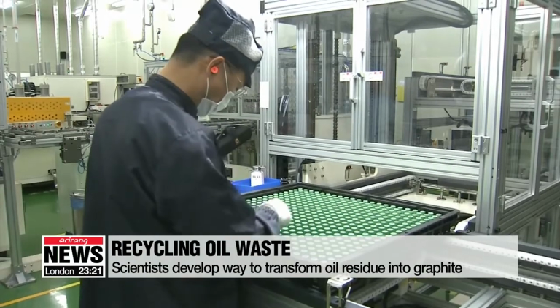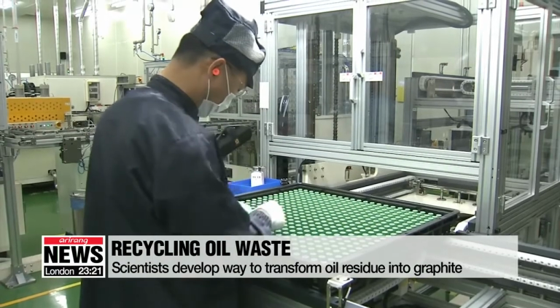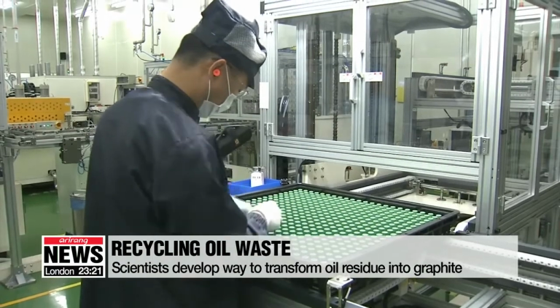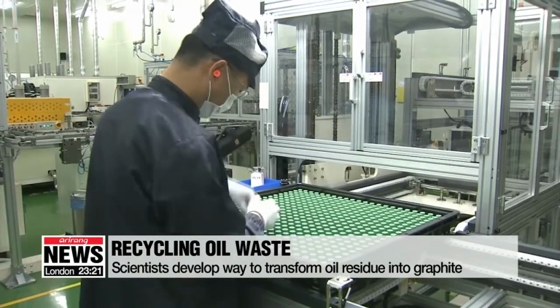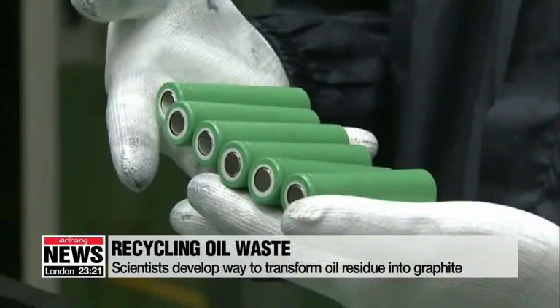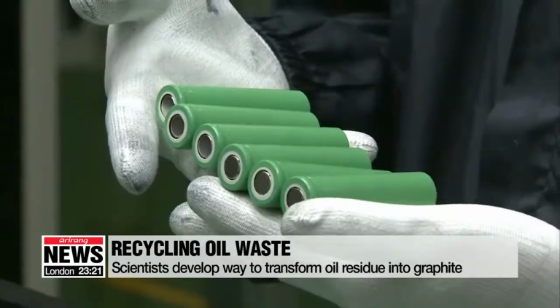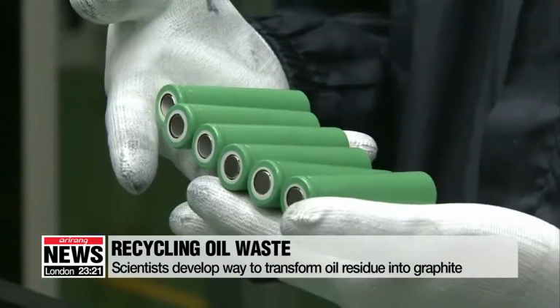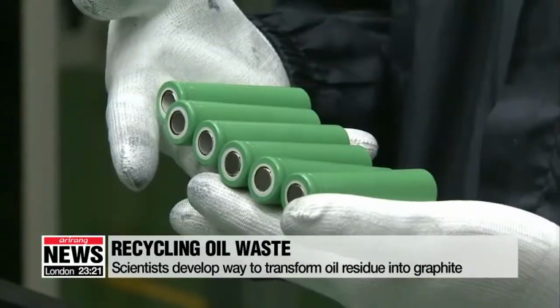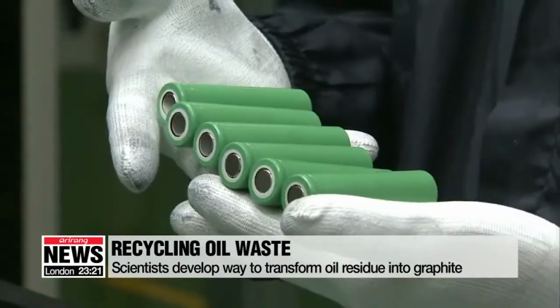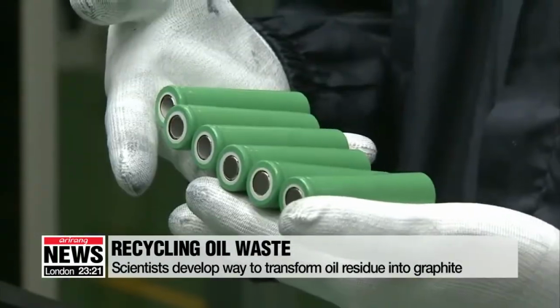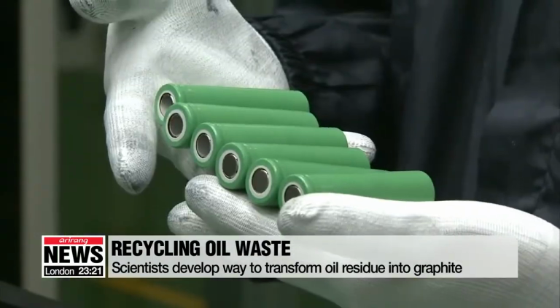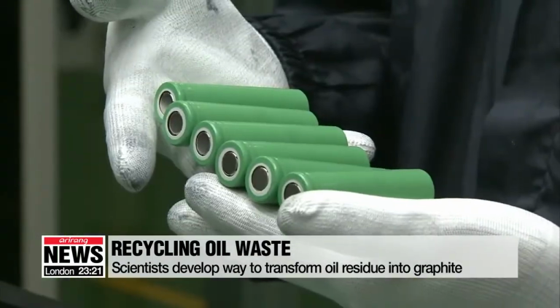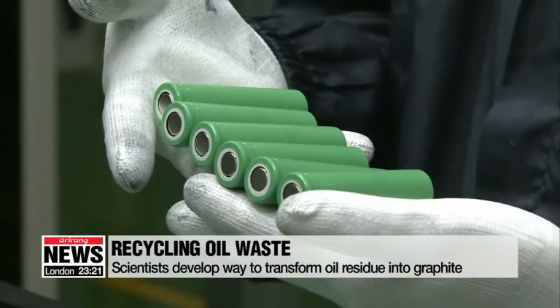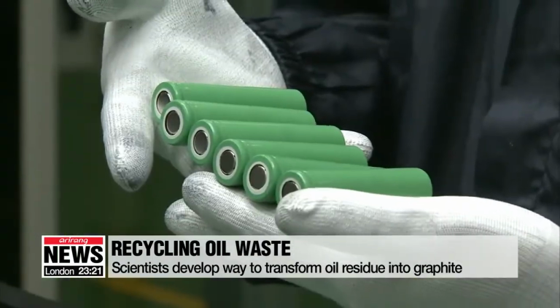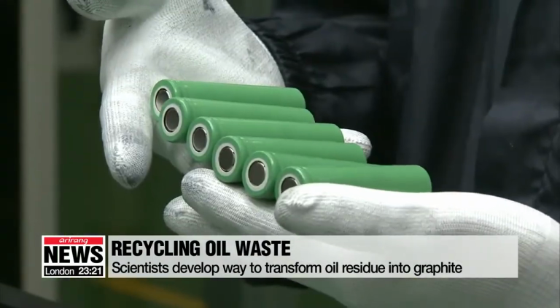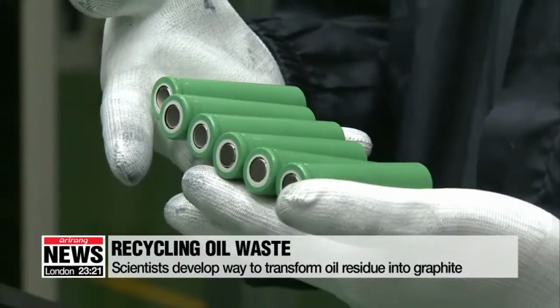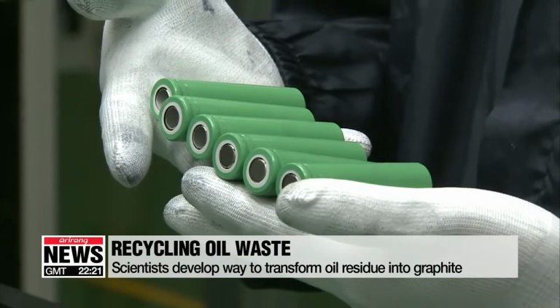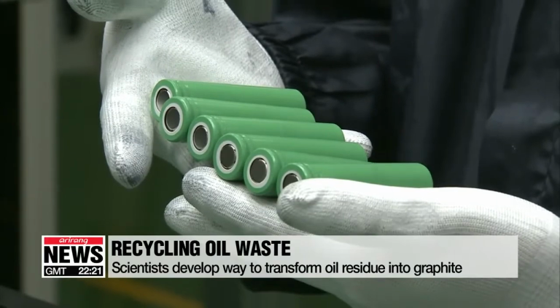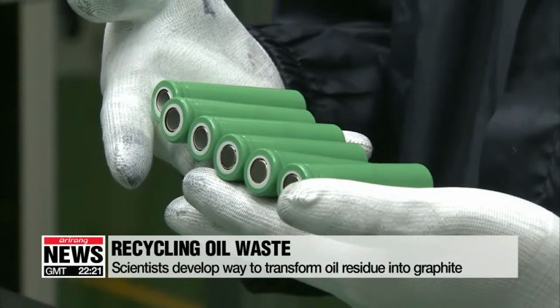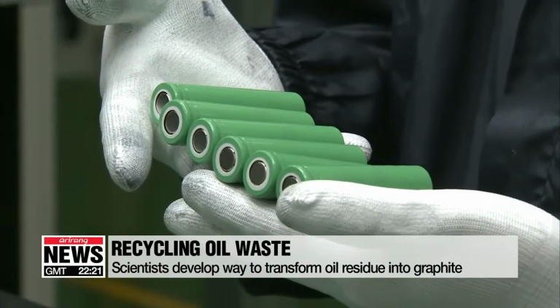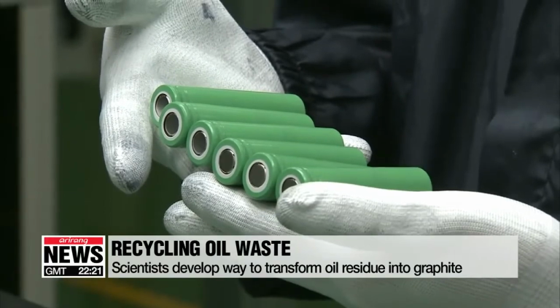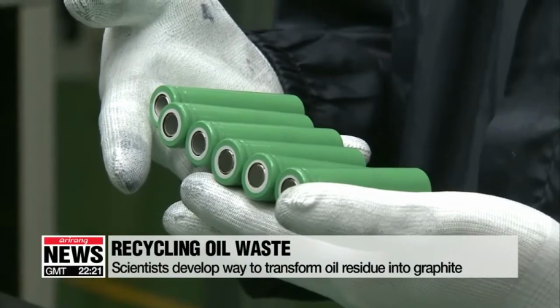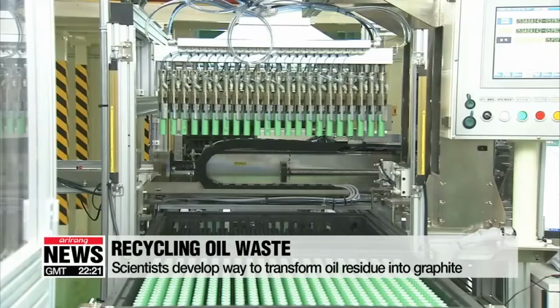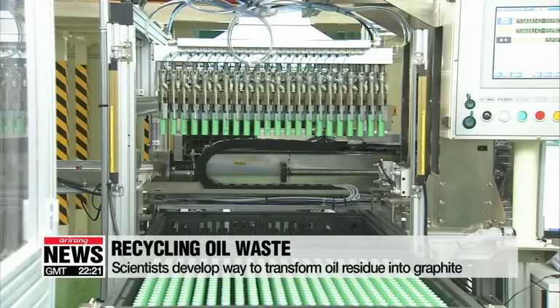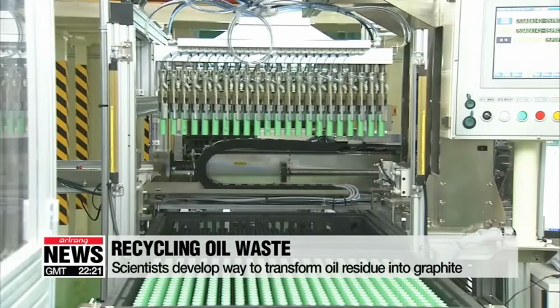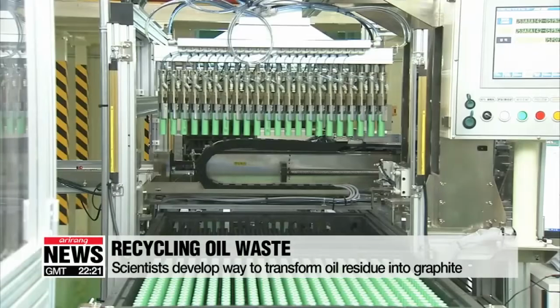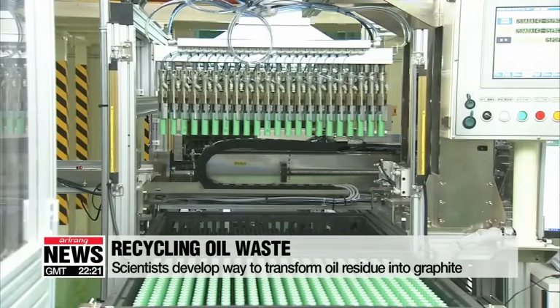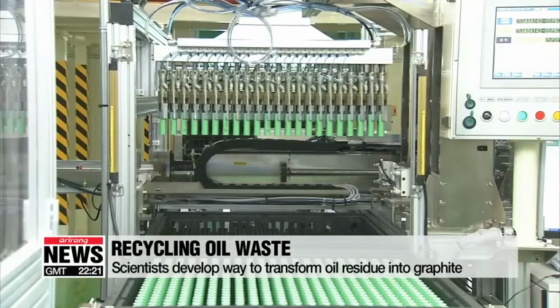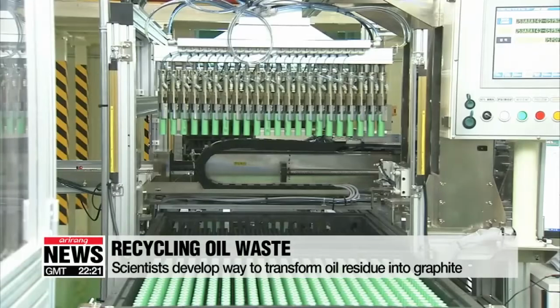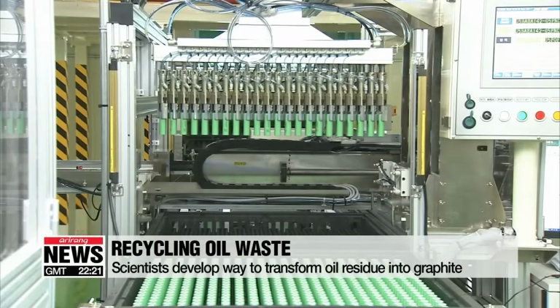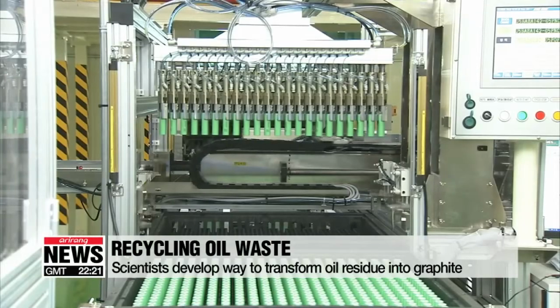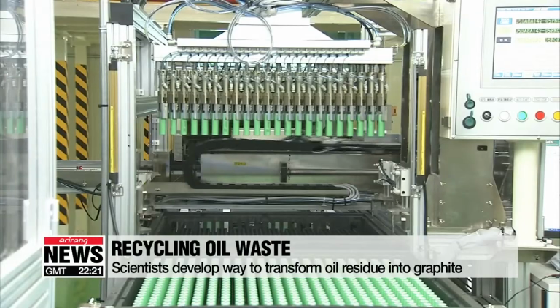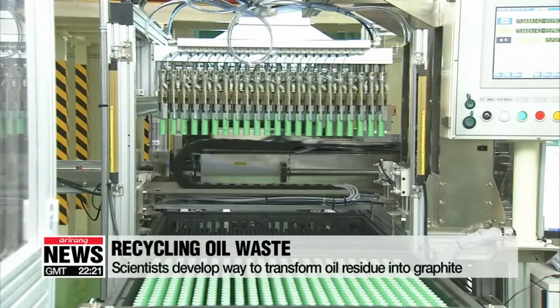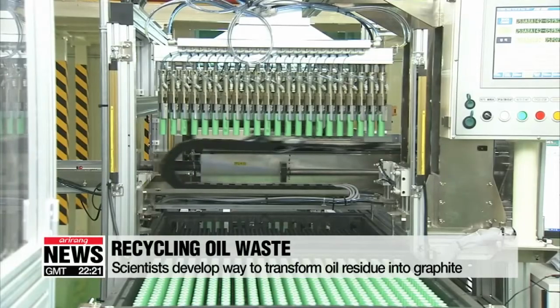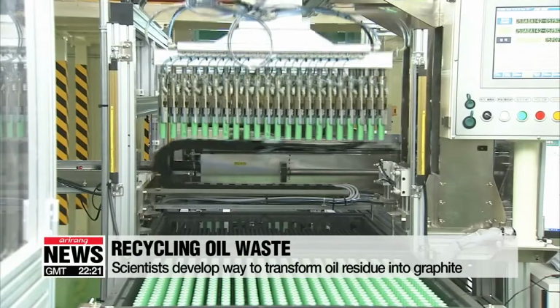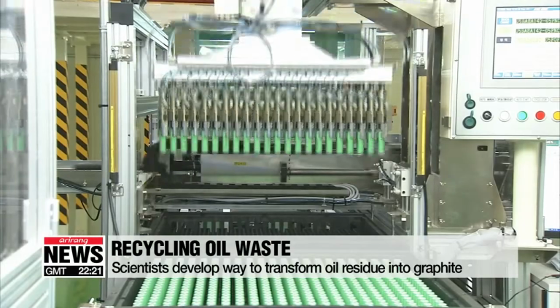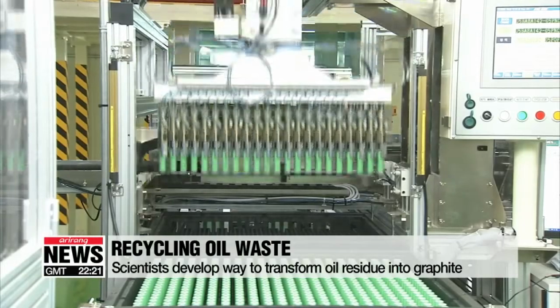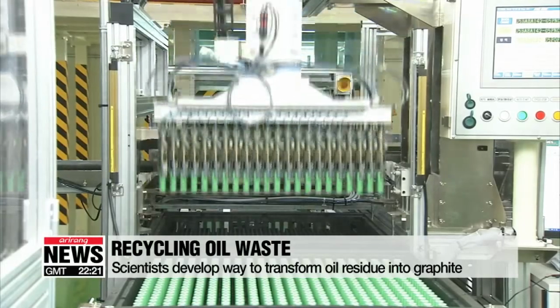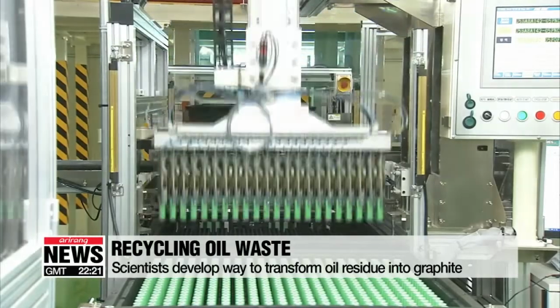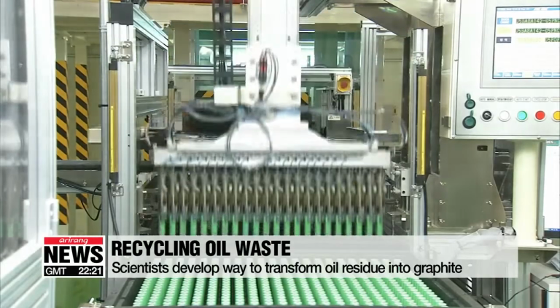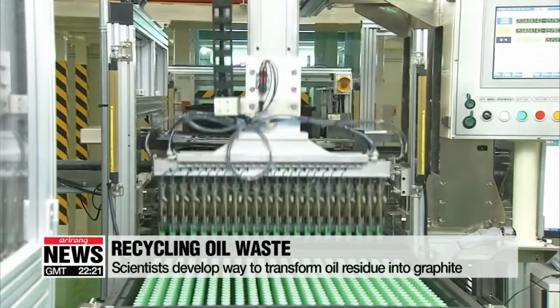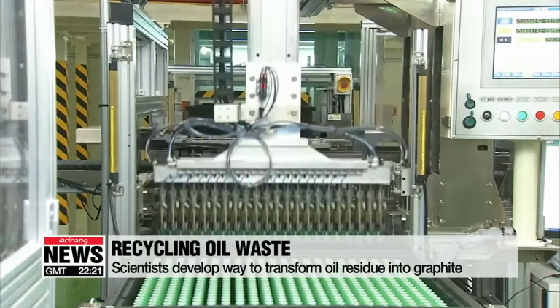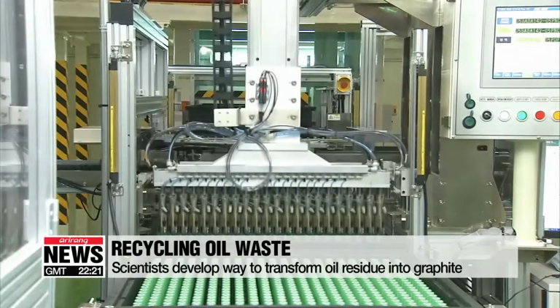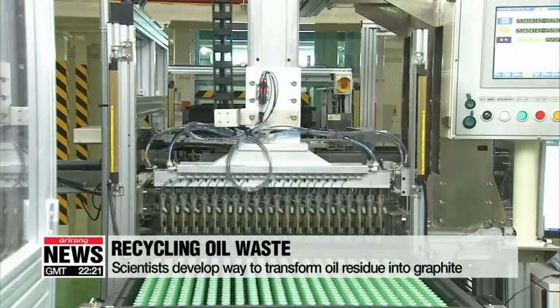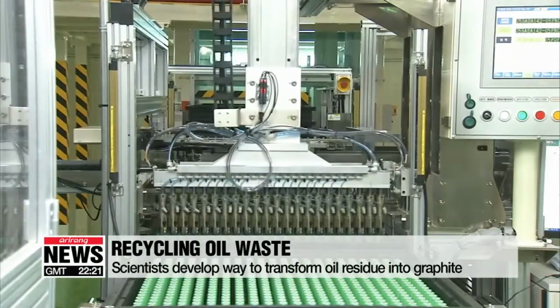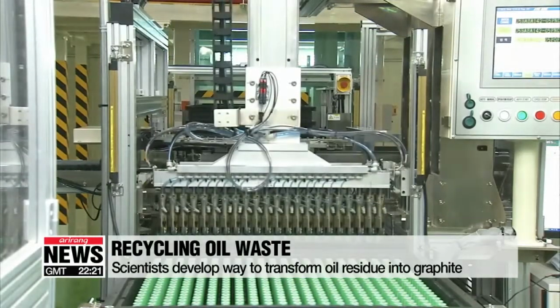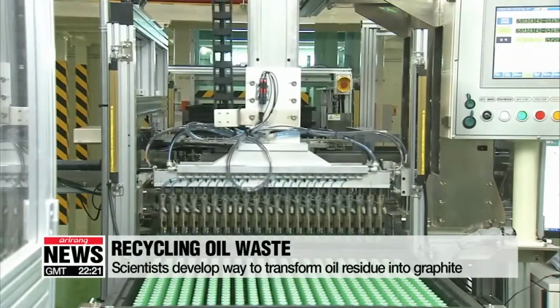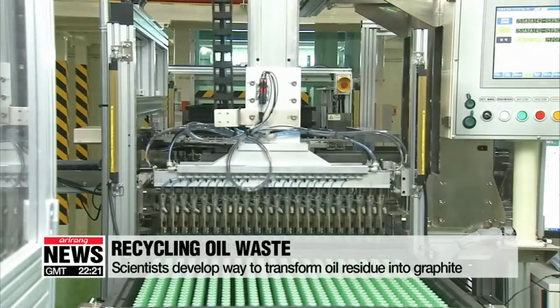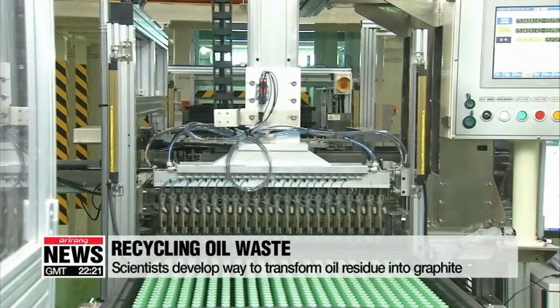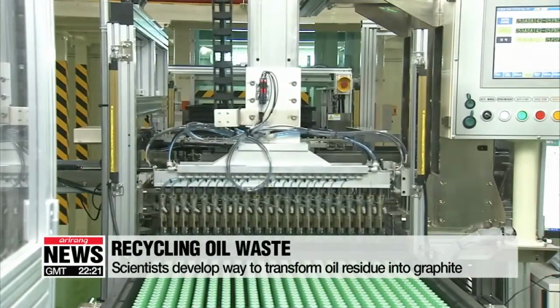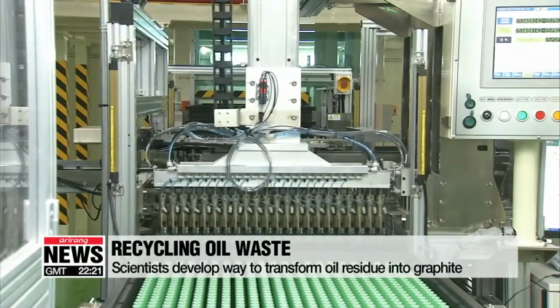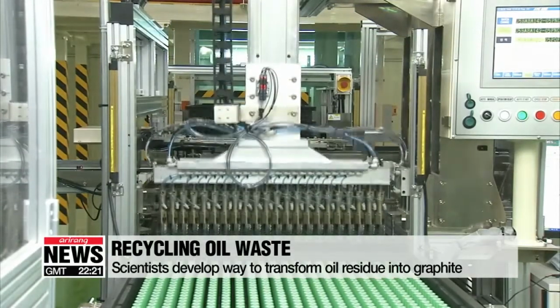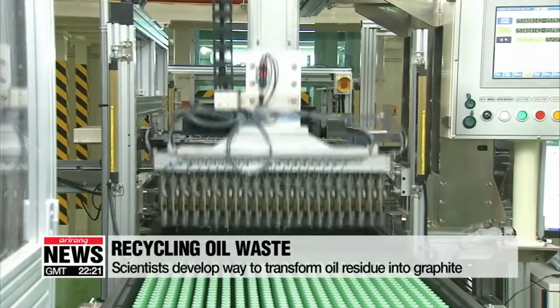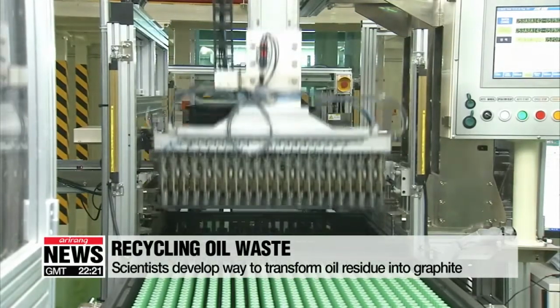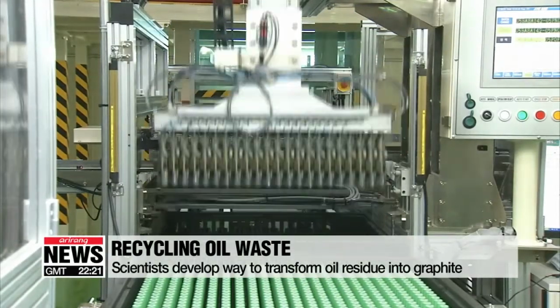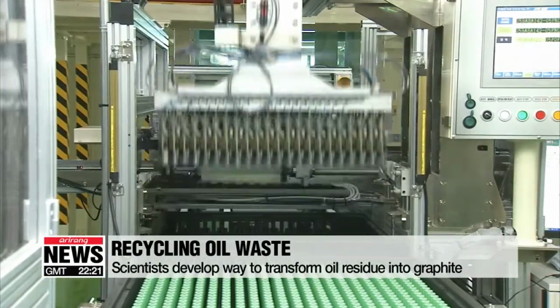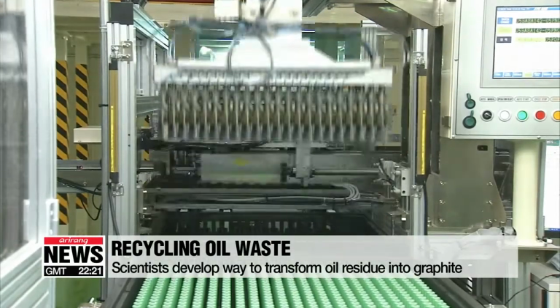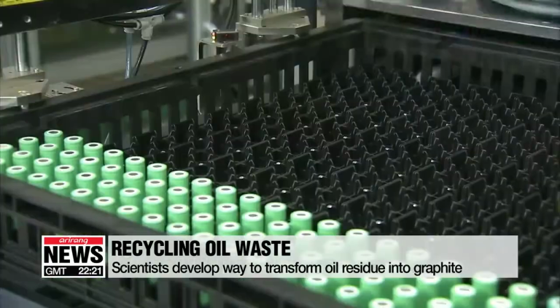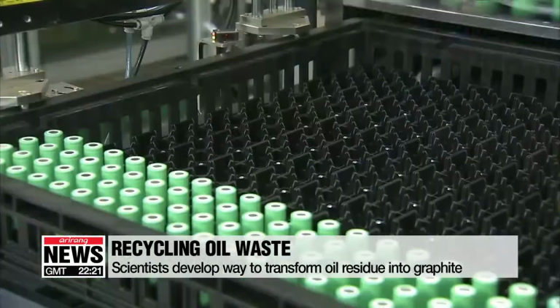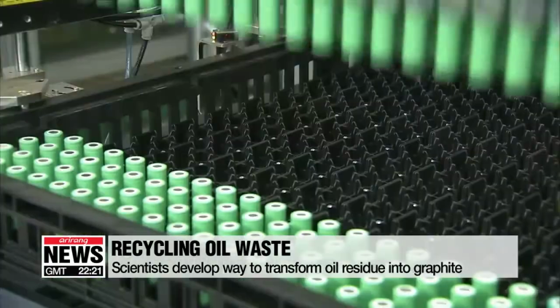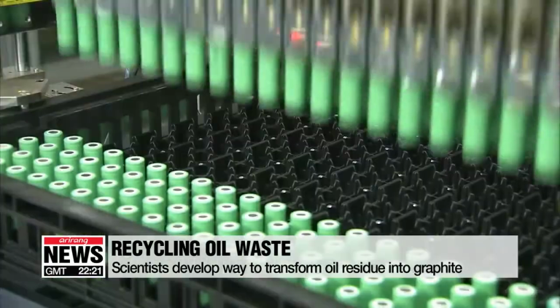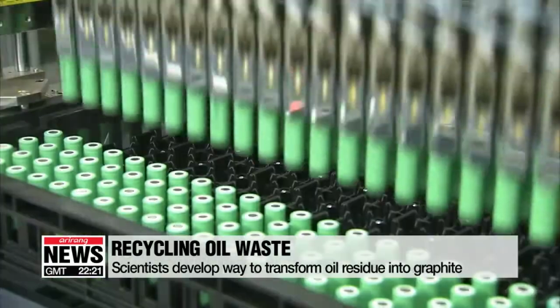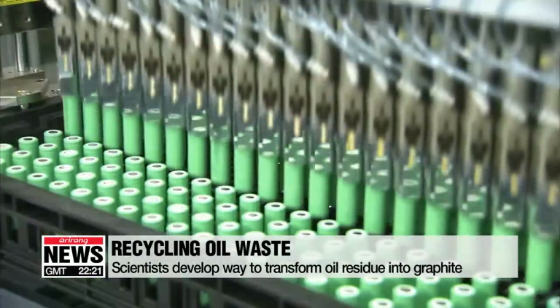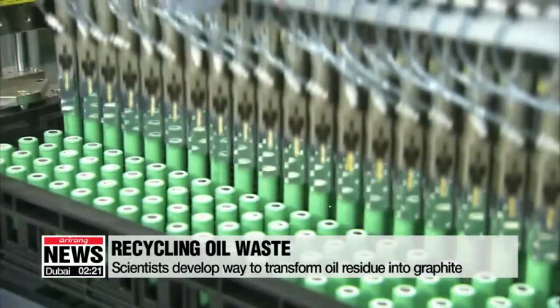Synthetic graphite is essential in making anode materials which go into smartphones, computer parts, and electric vehicles.